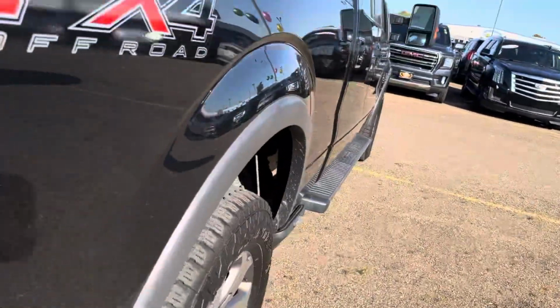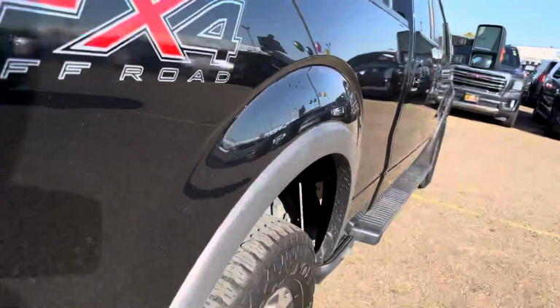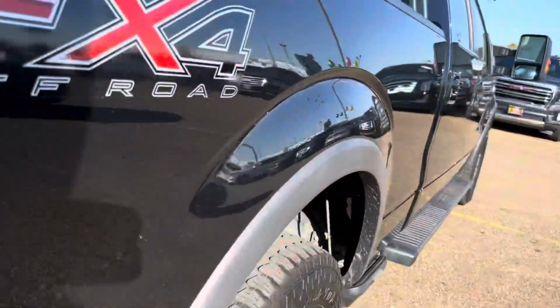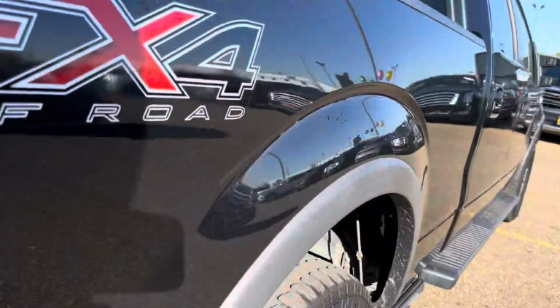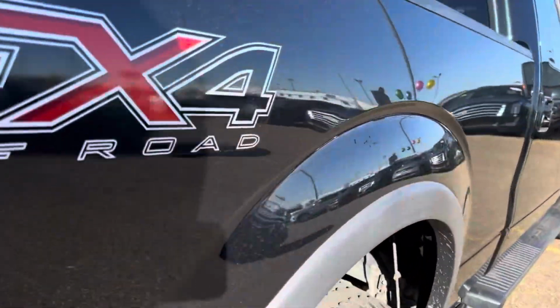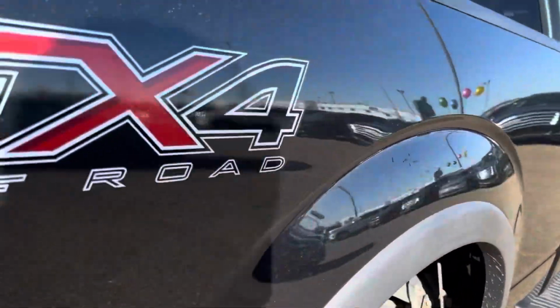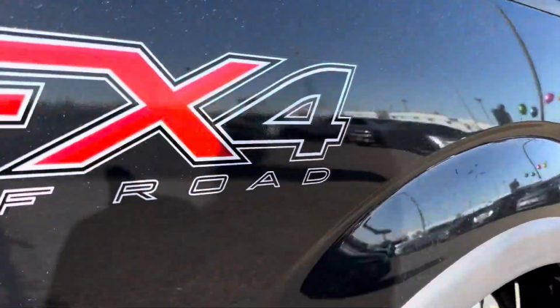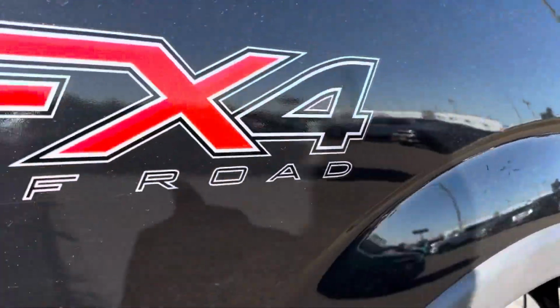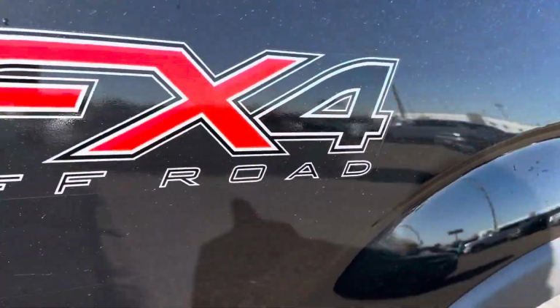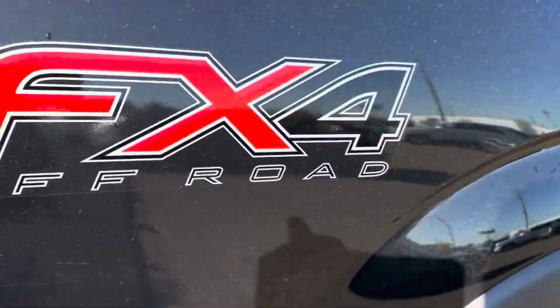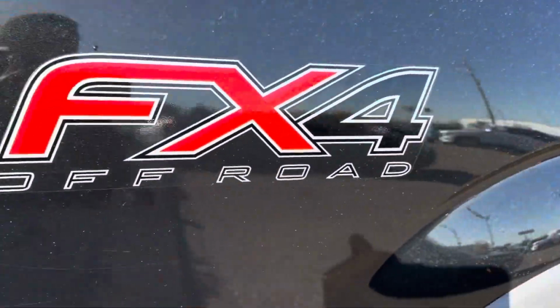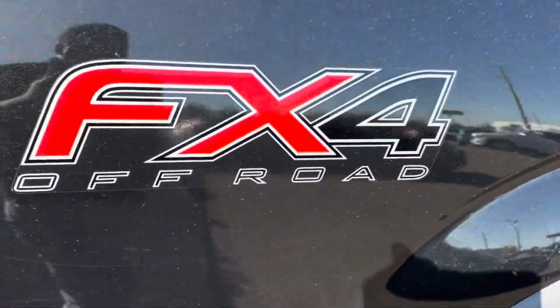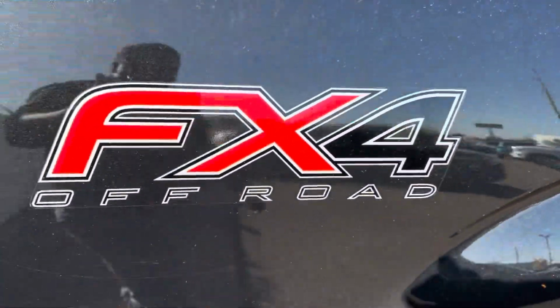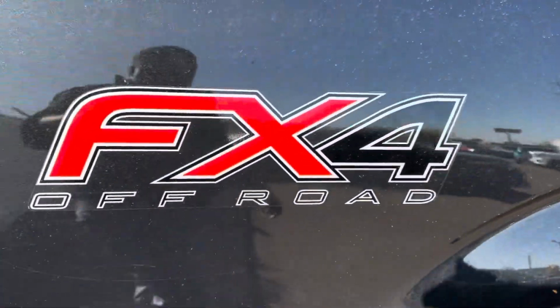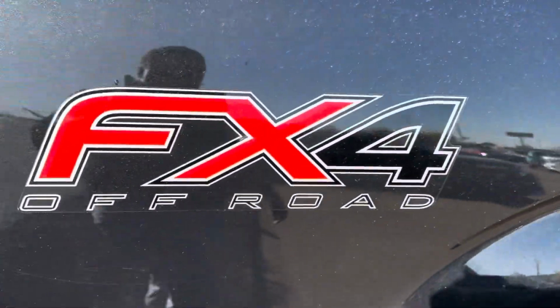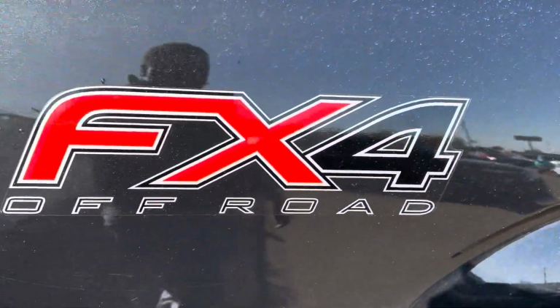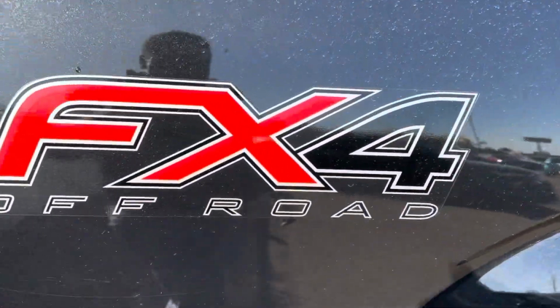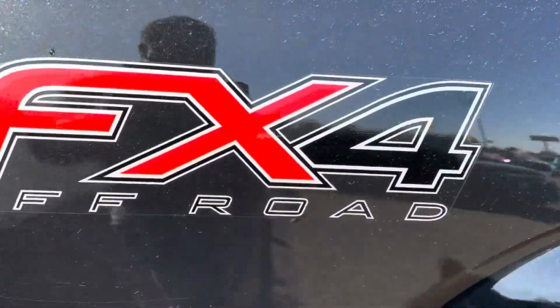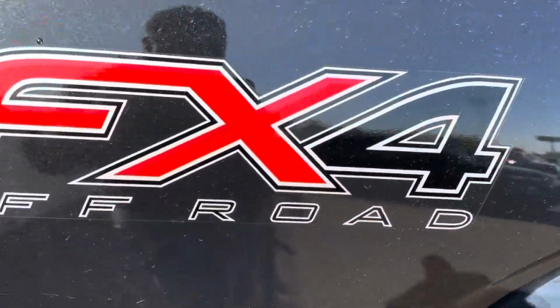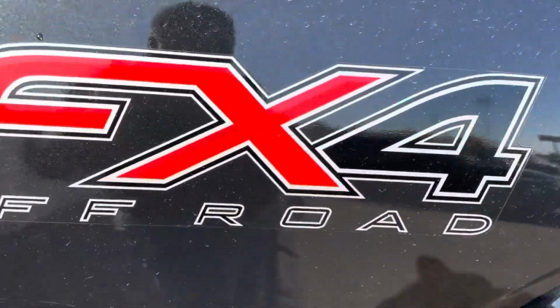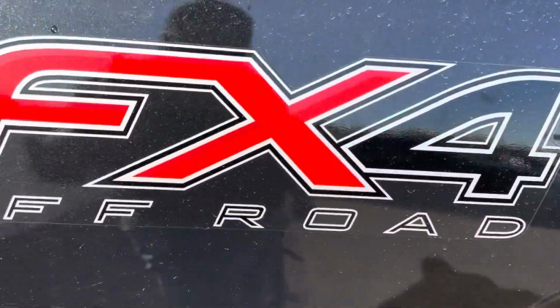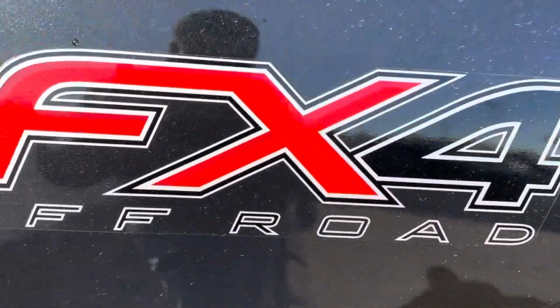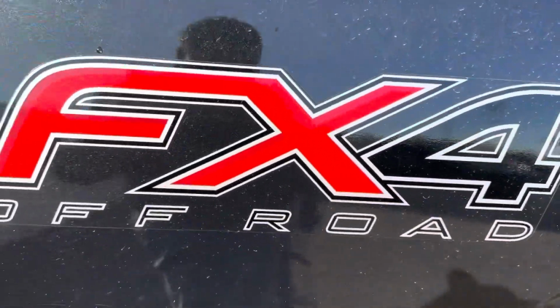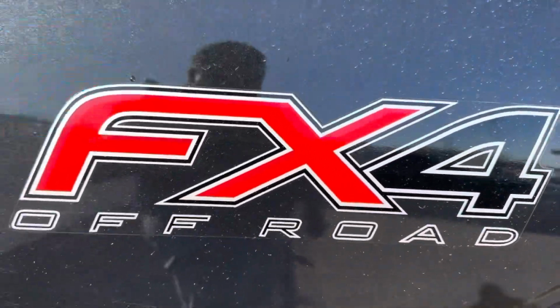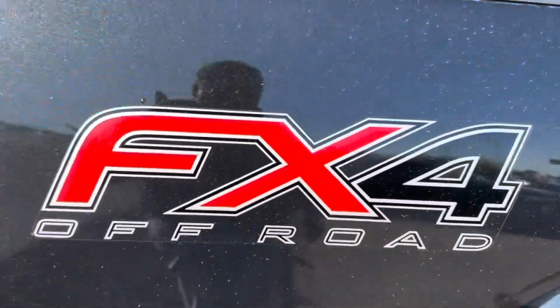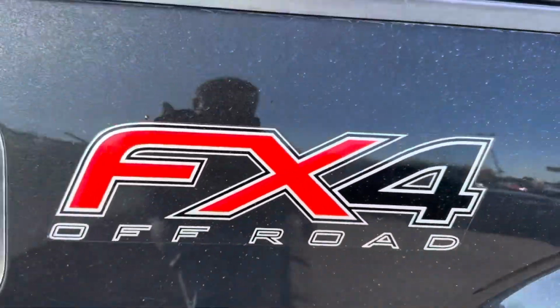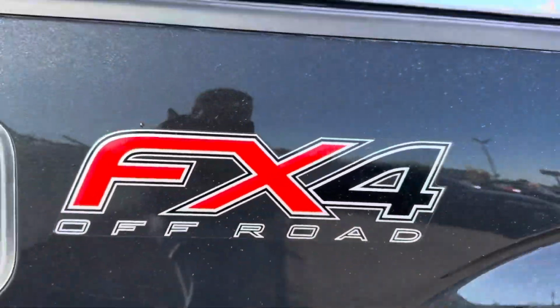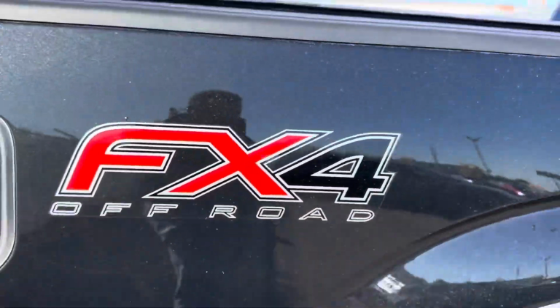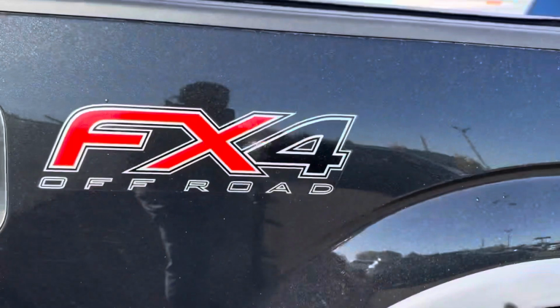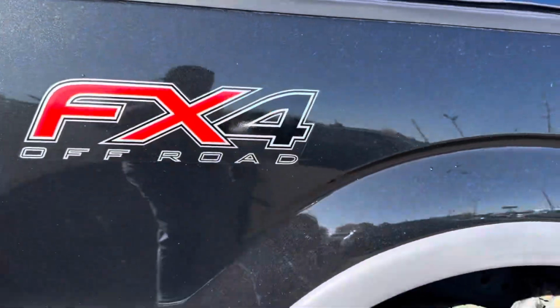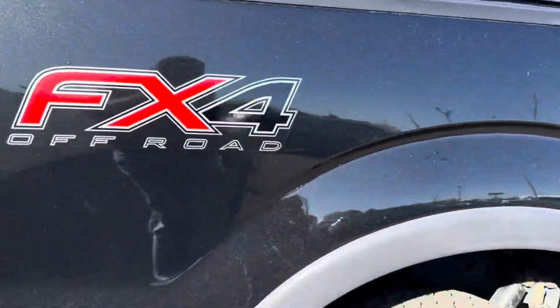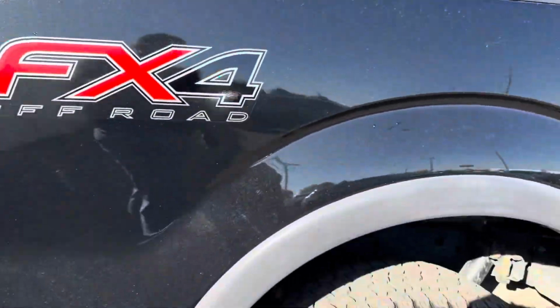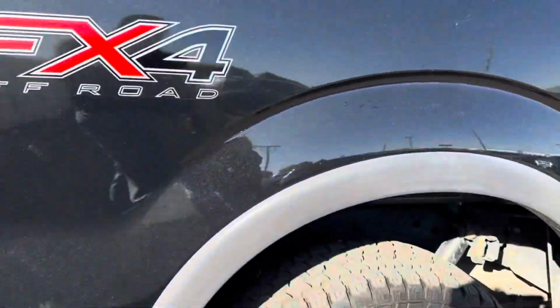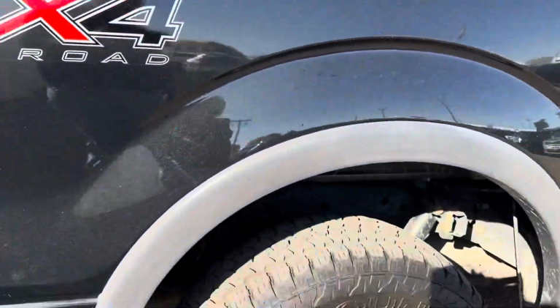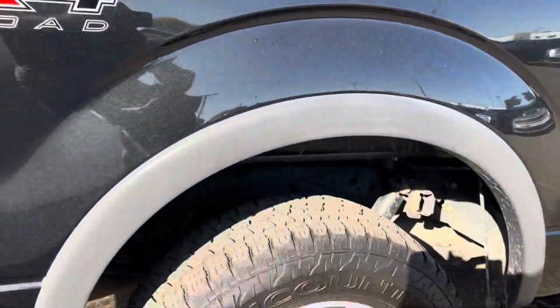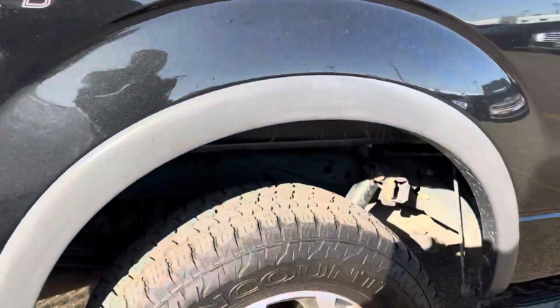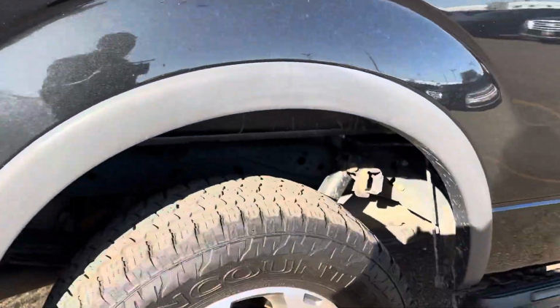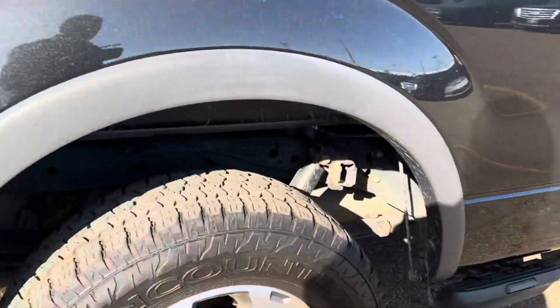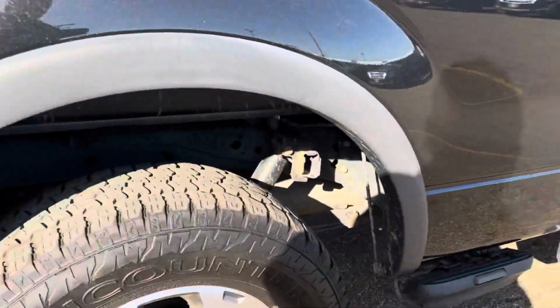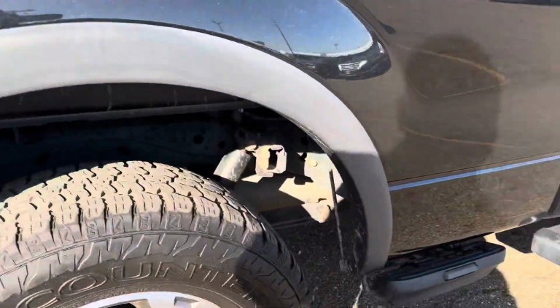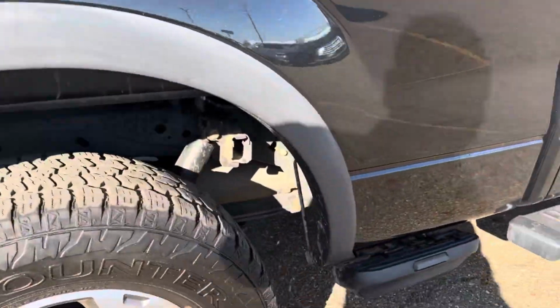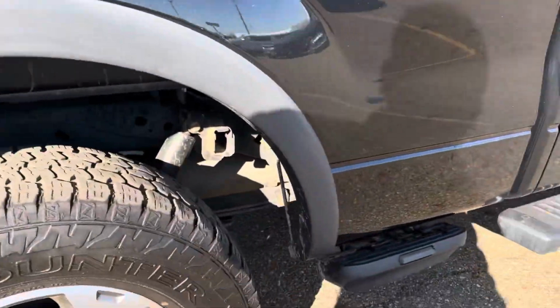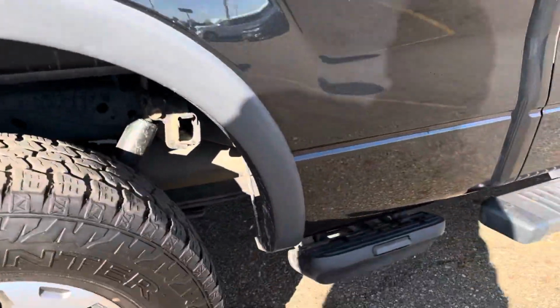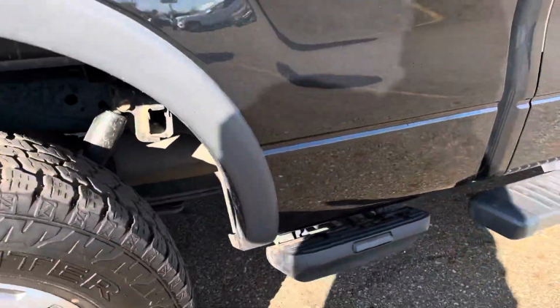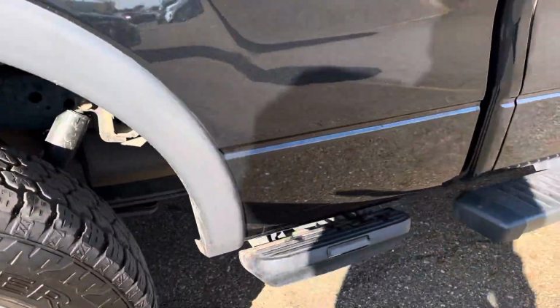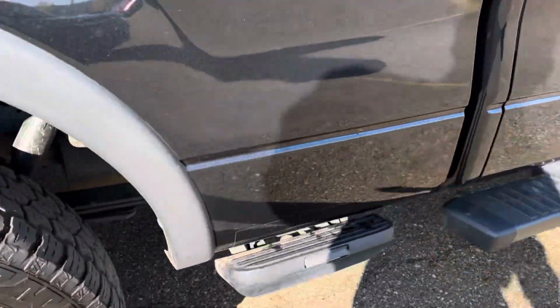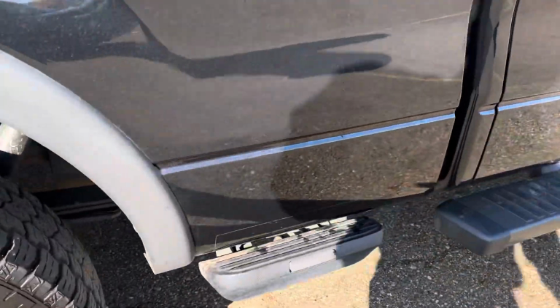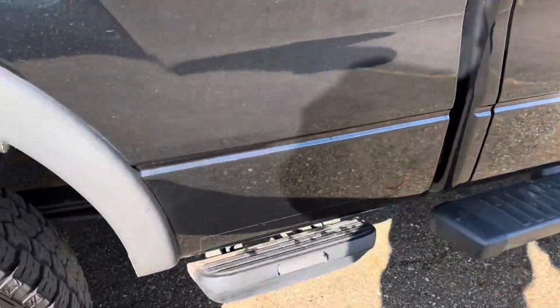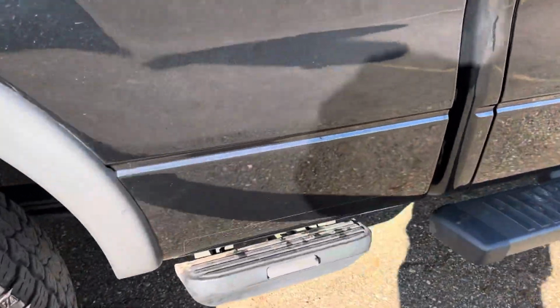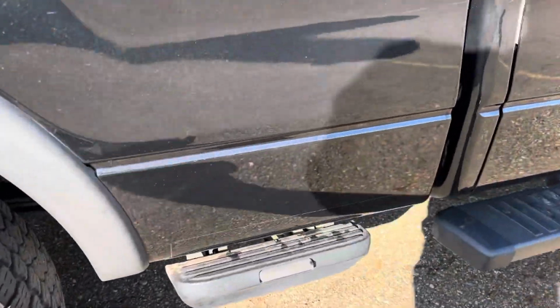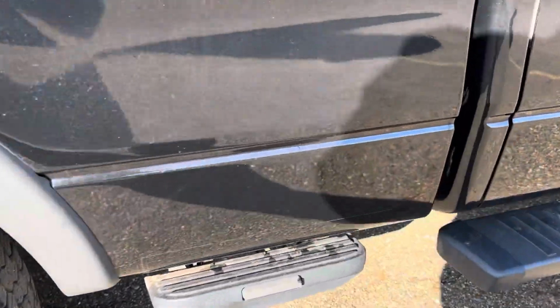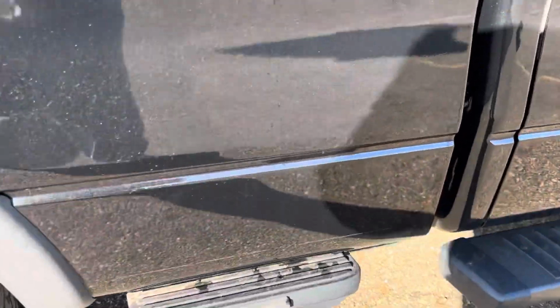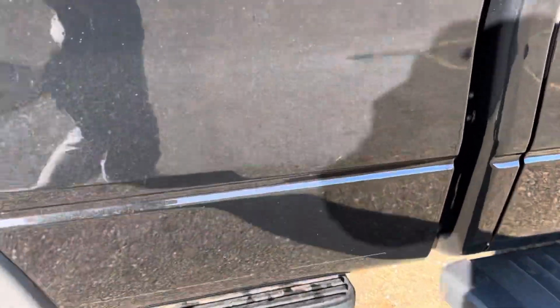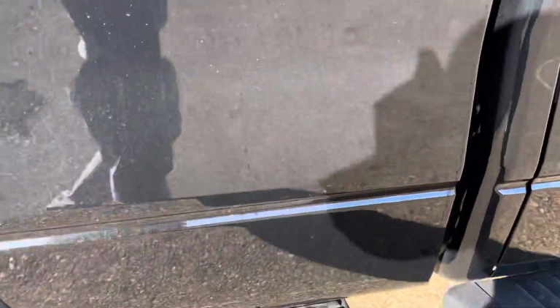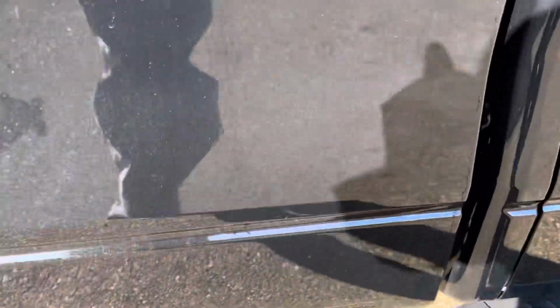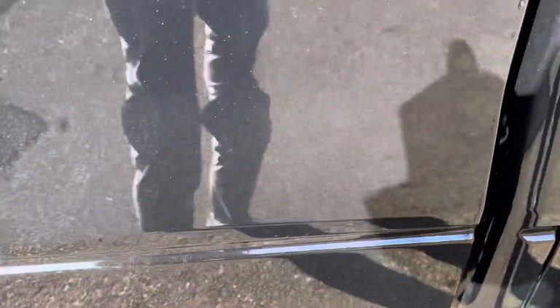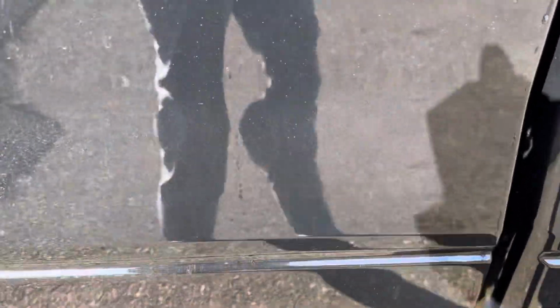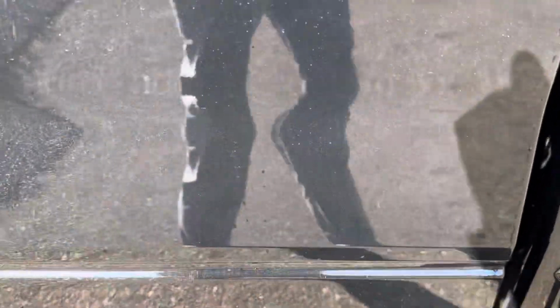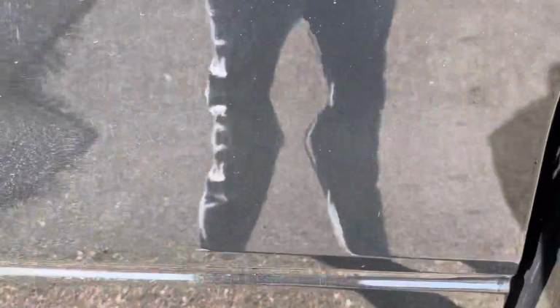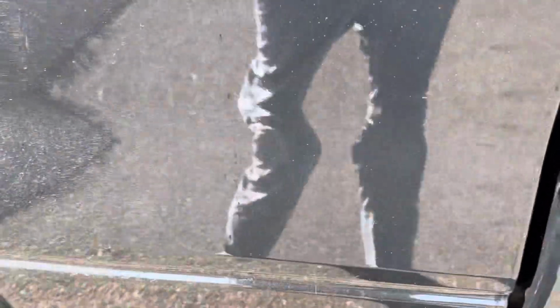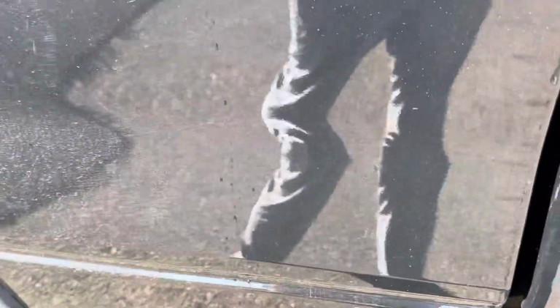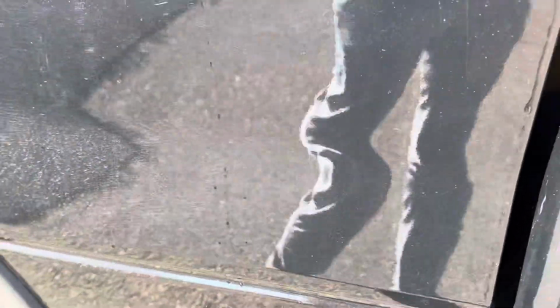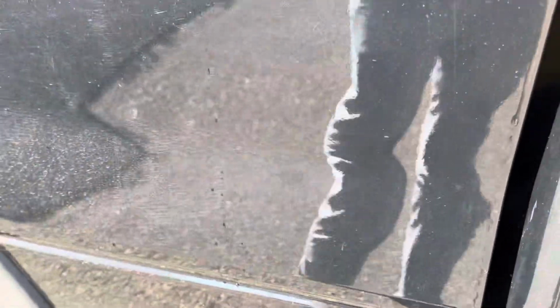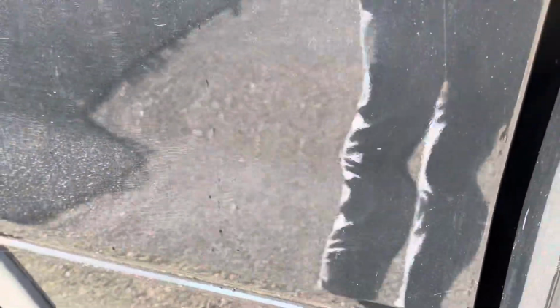It does have that off-road package, hence the FX4. And the mirroring side step over here as well.